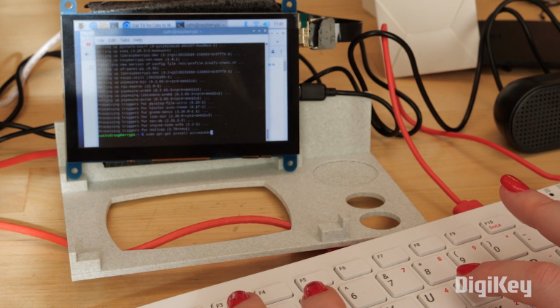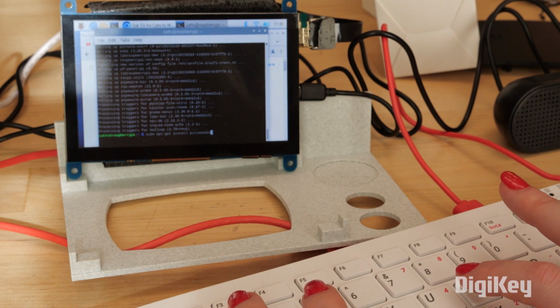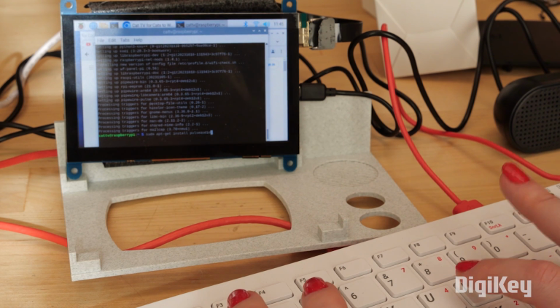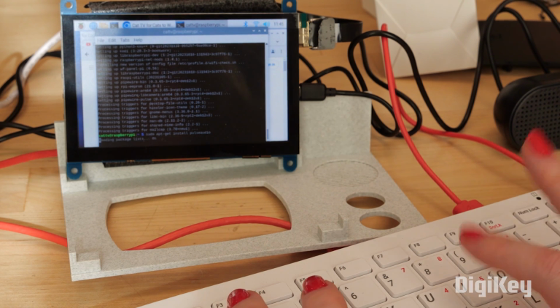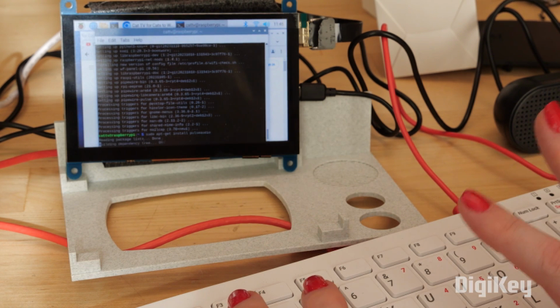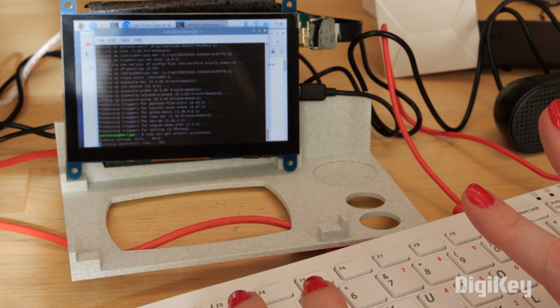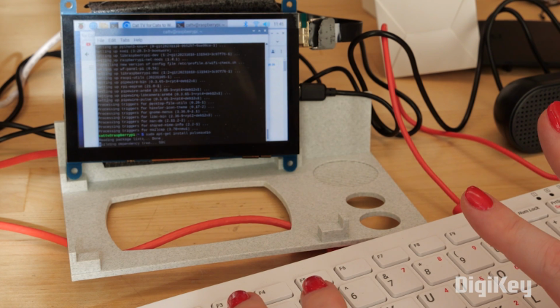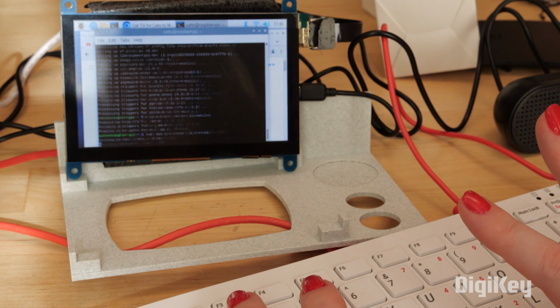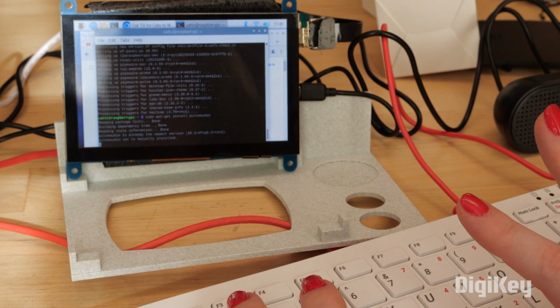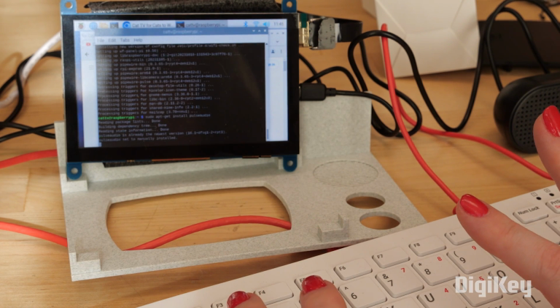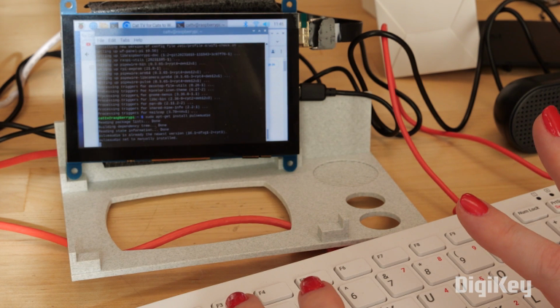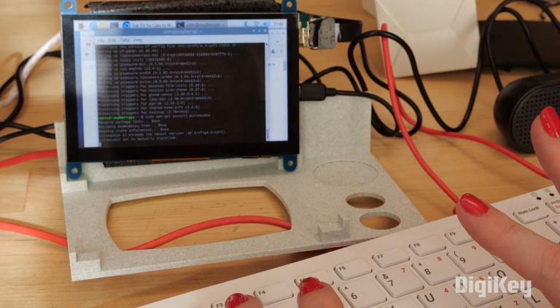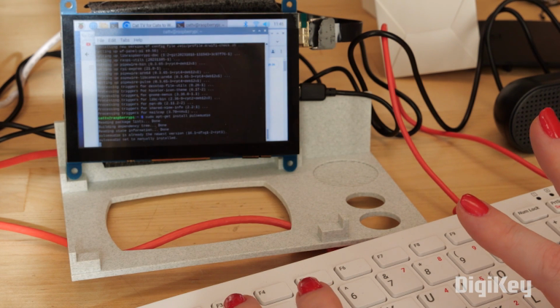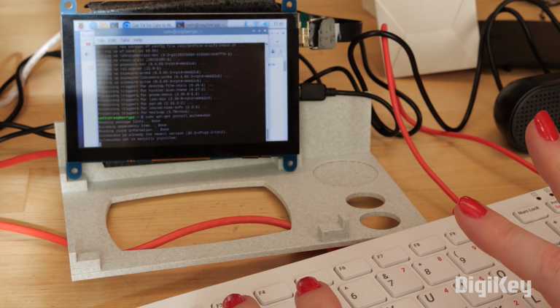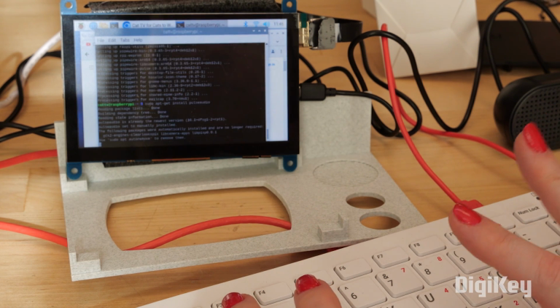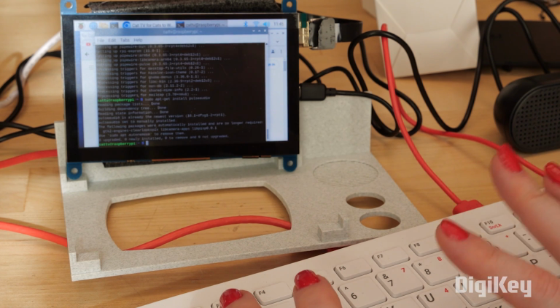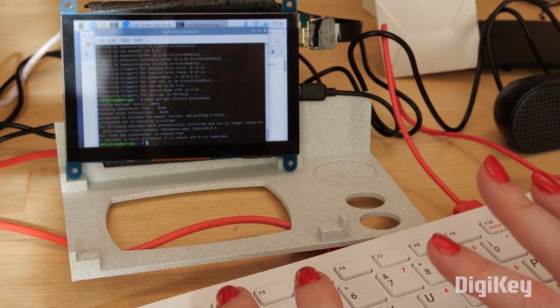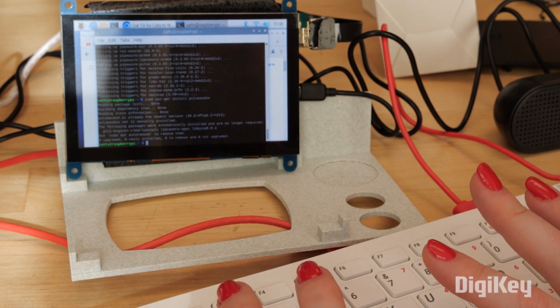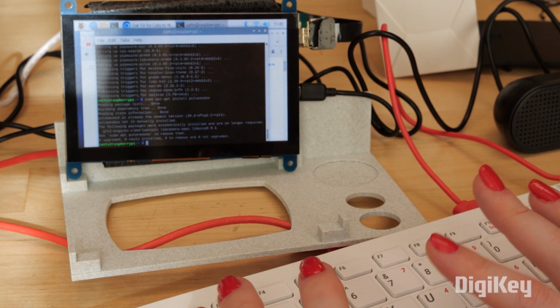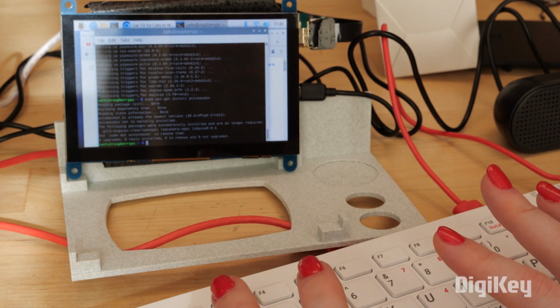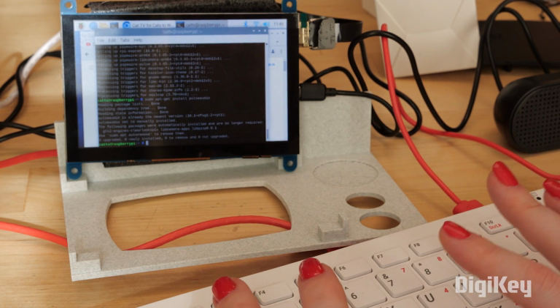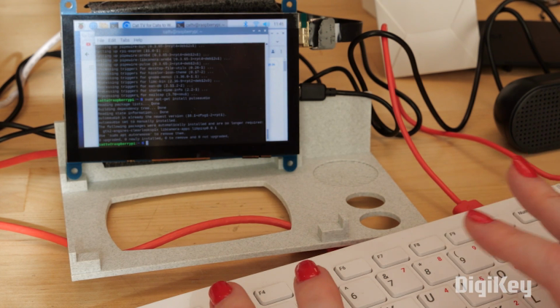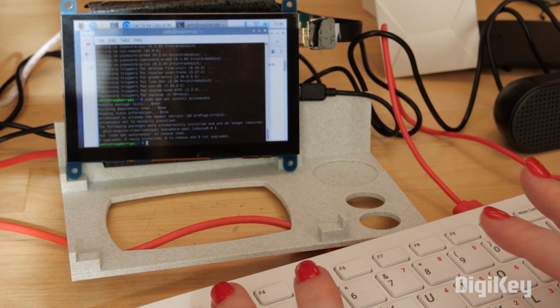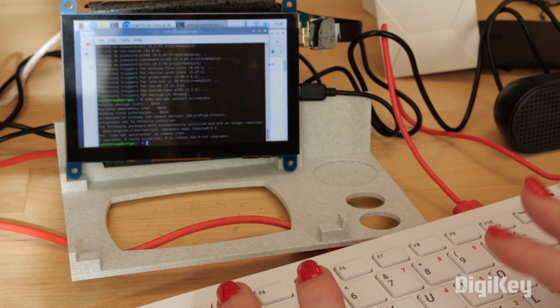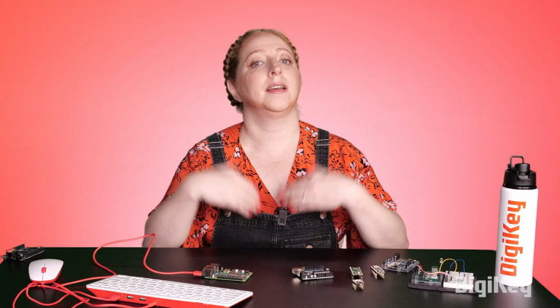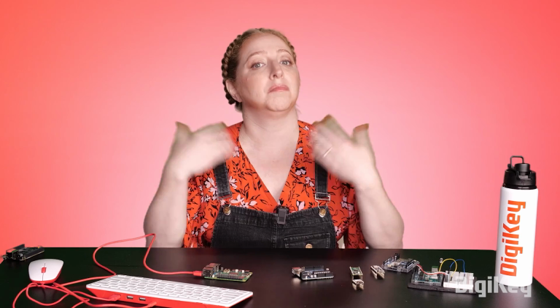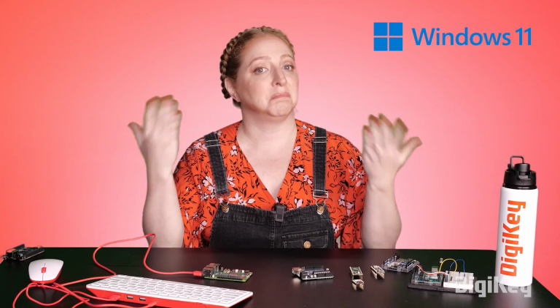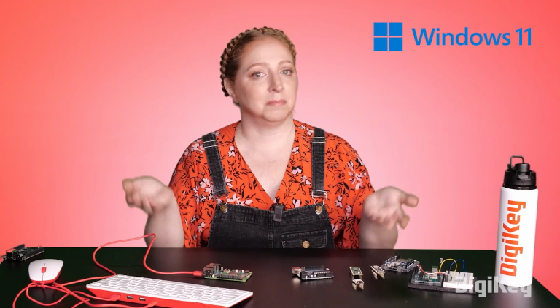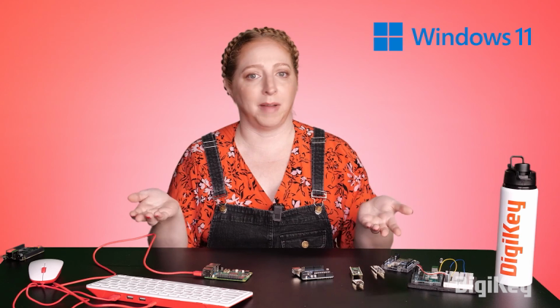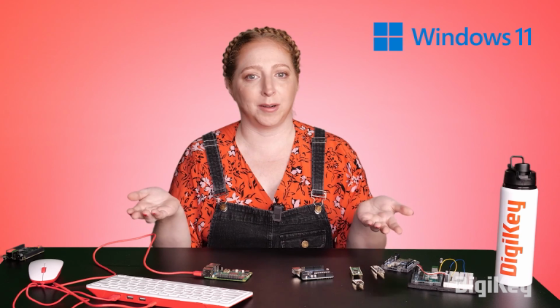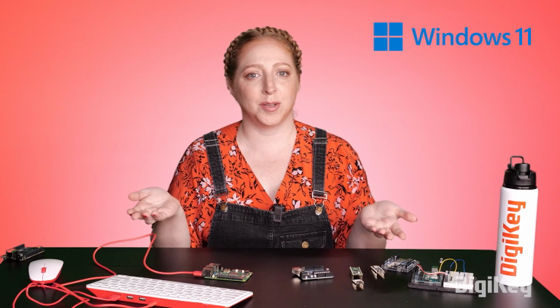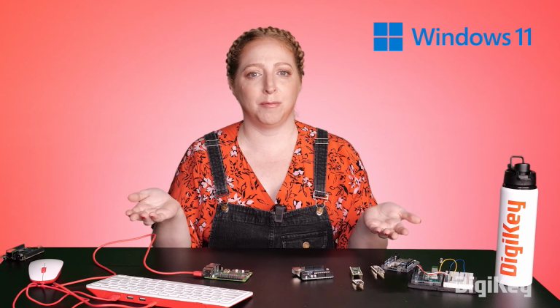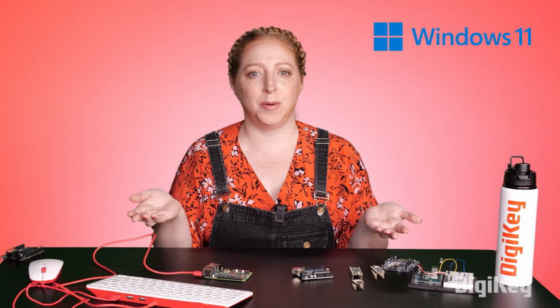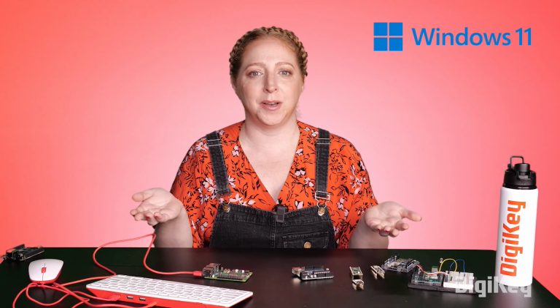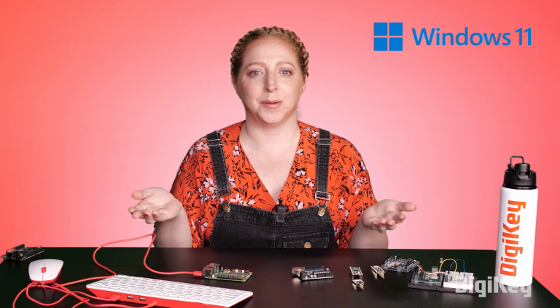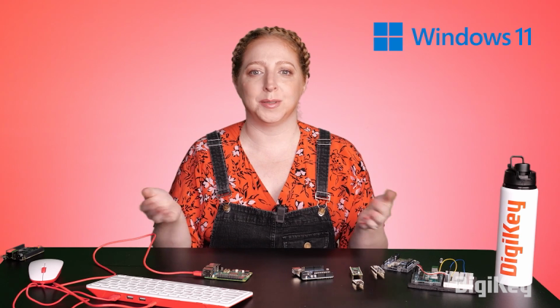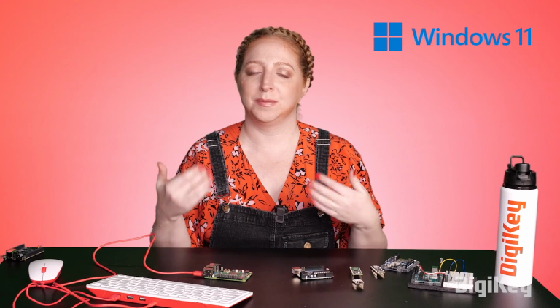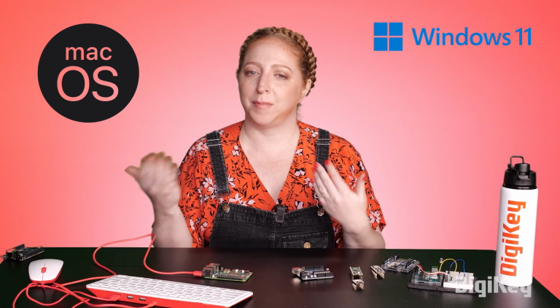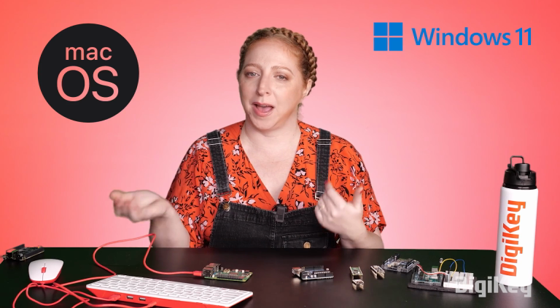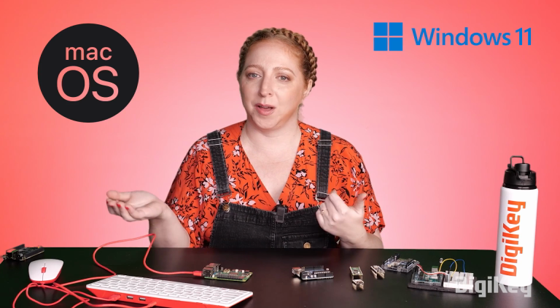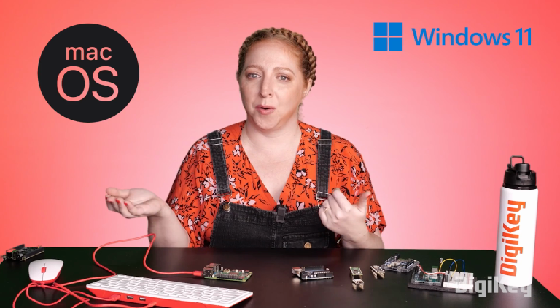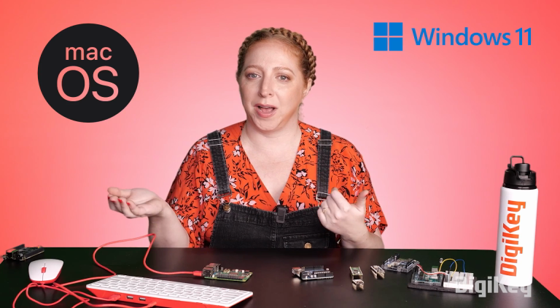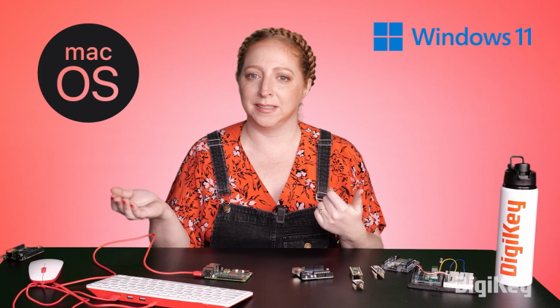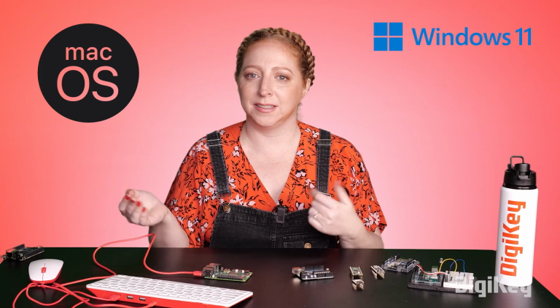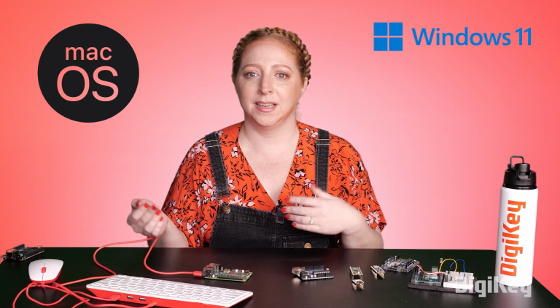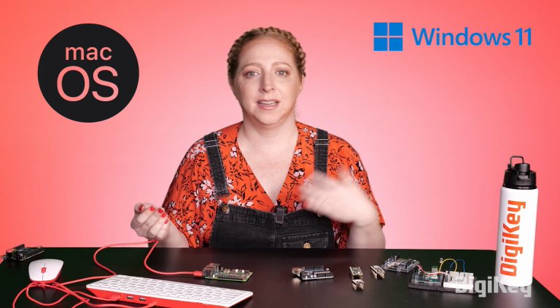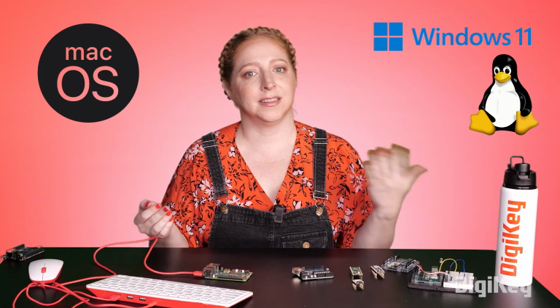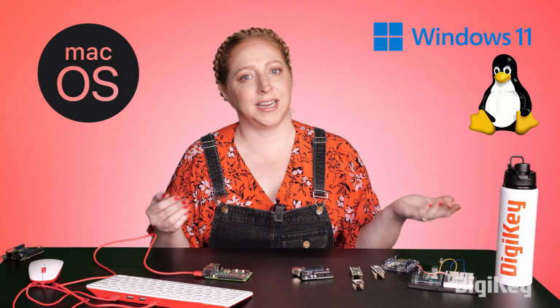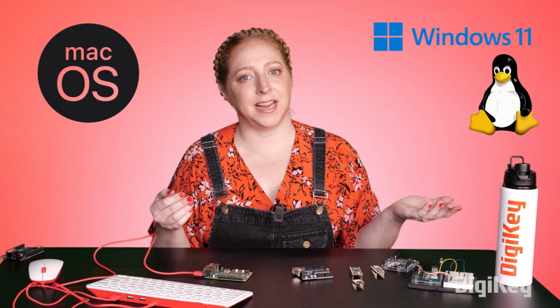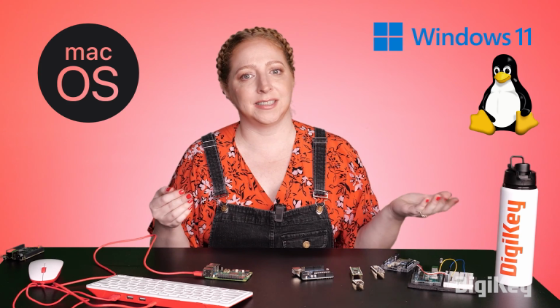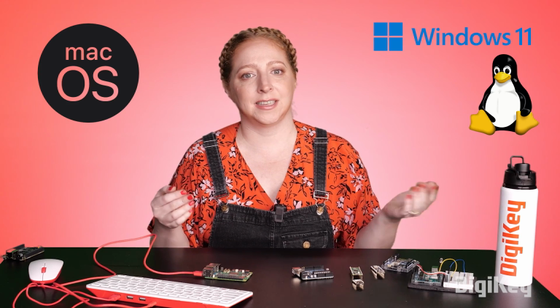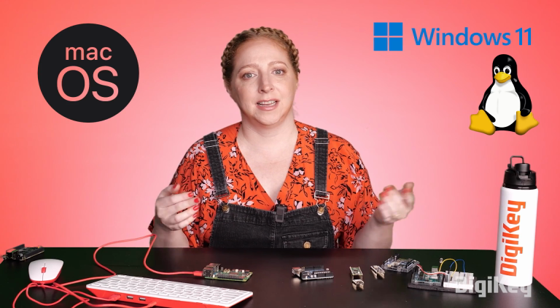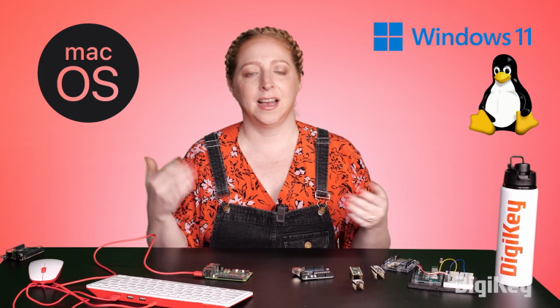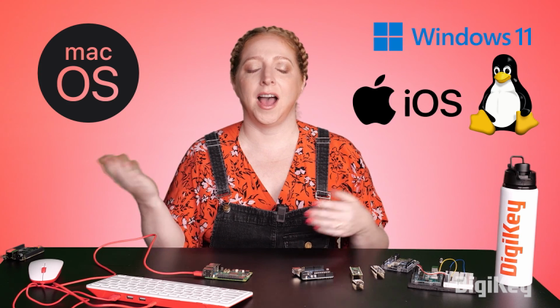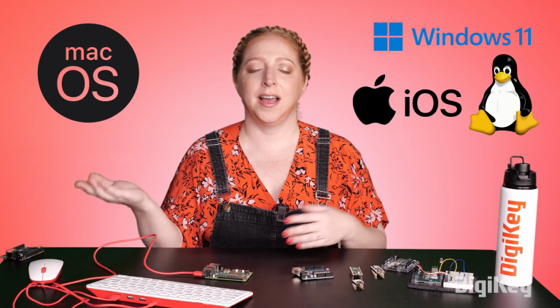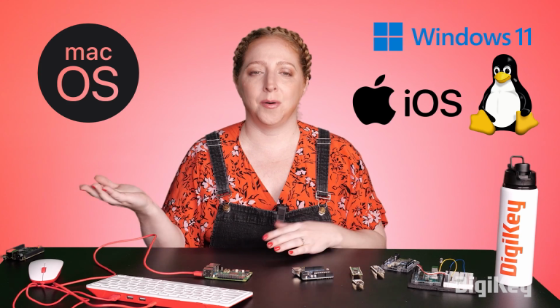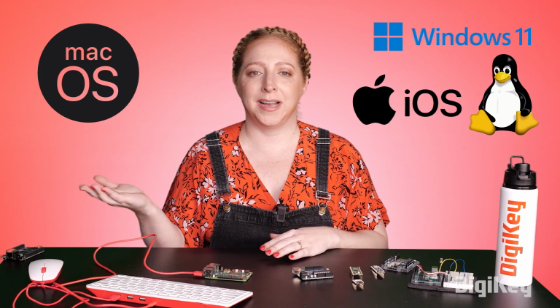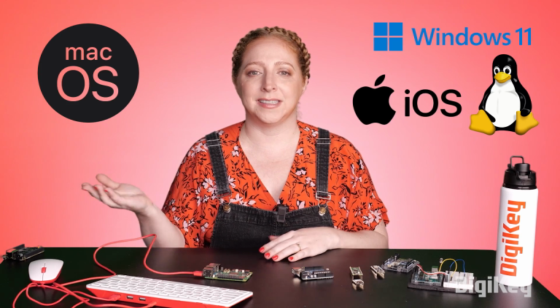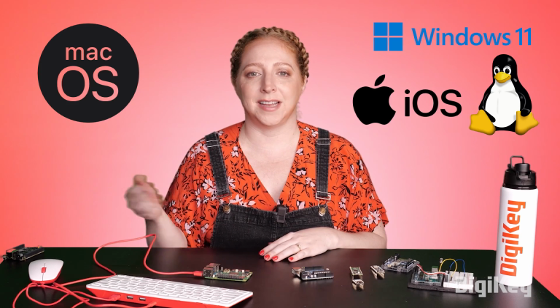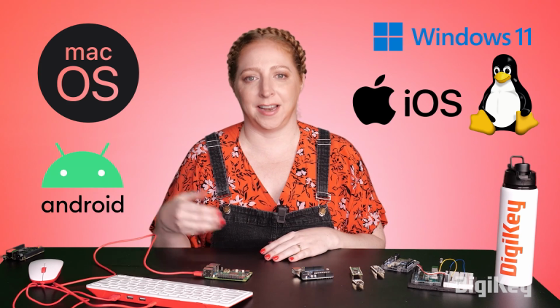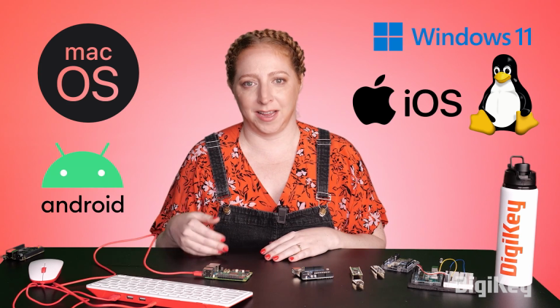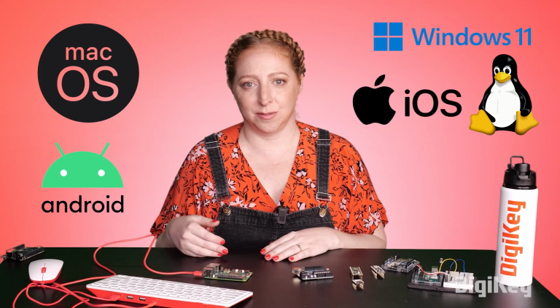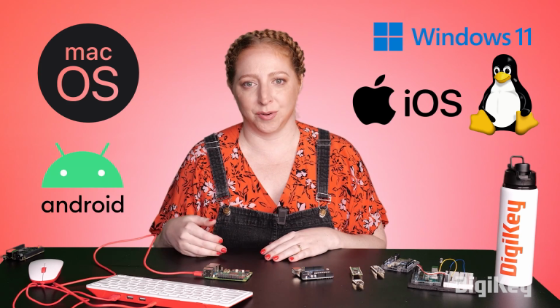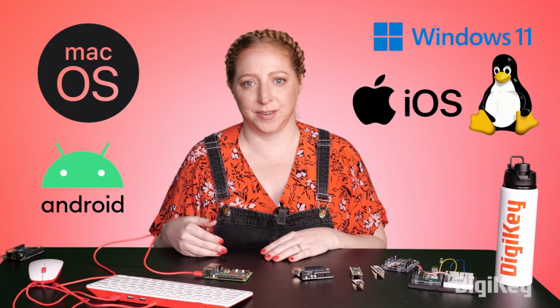You've likely heard of operating systems like Microsoft Windows, Mac OS, Linux, iOS, and Android.